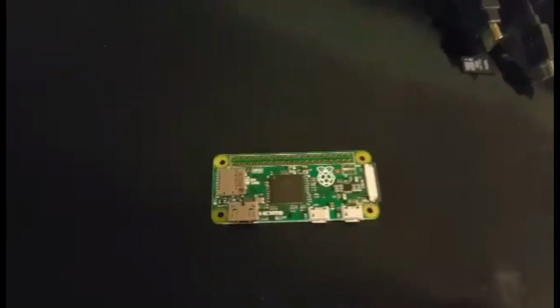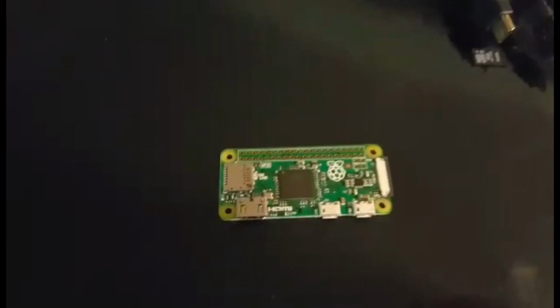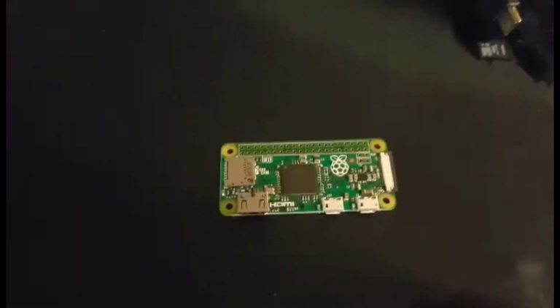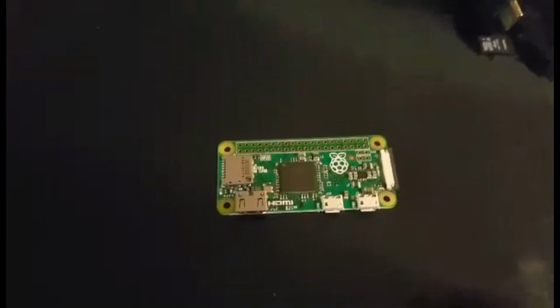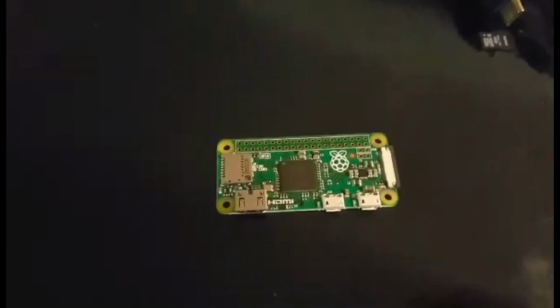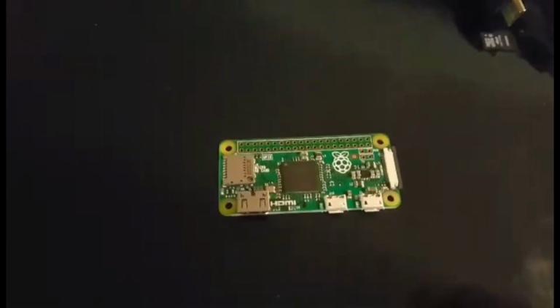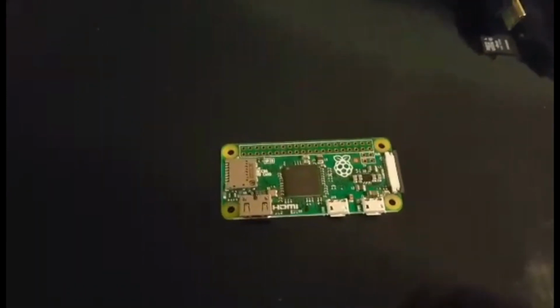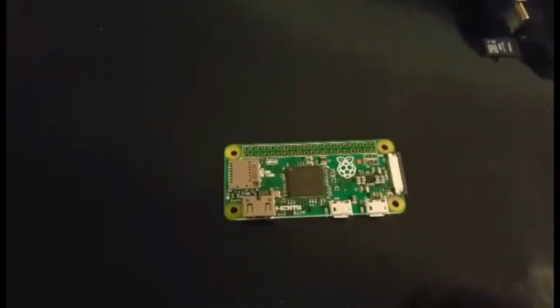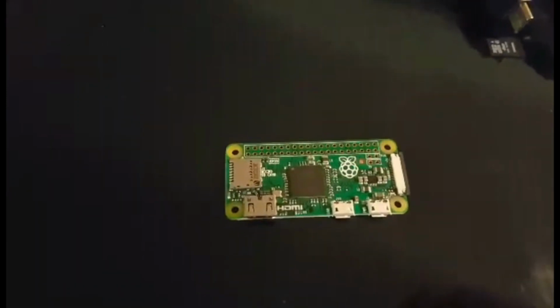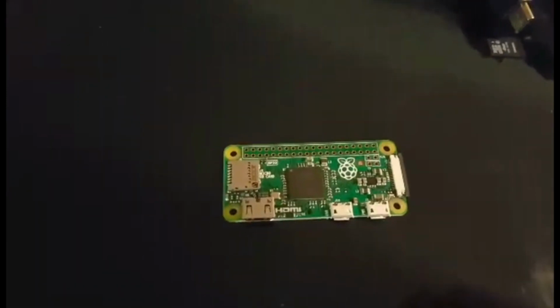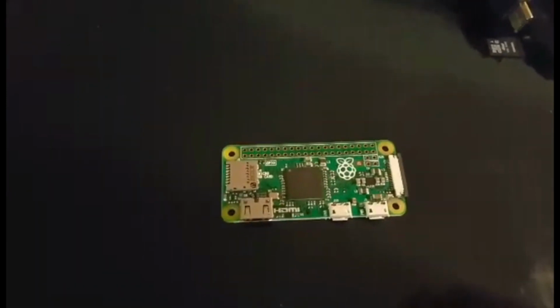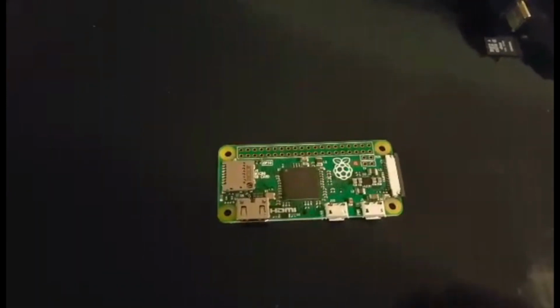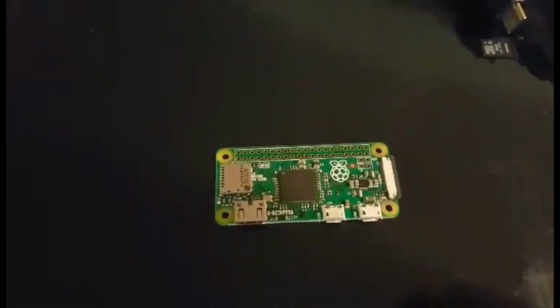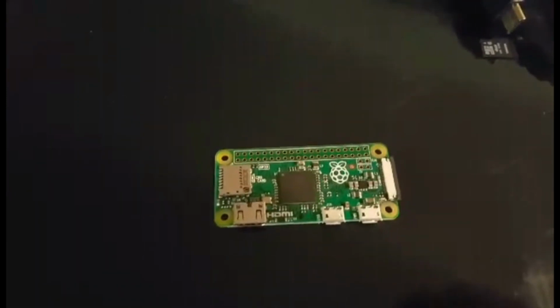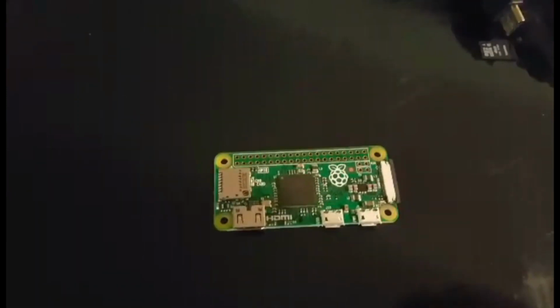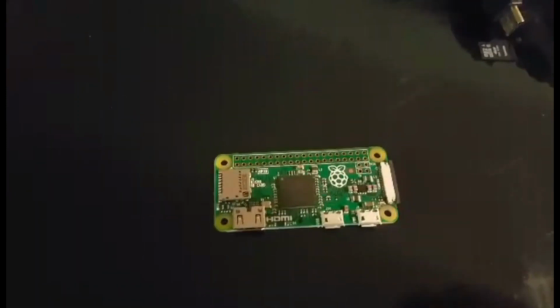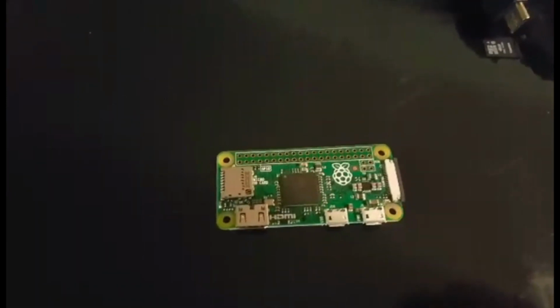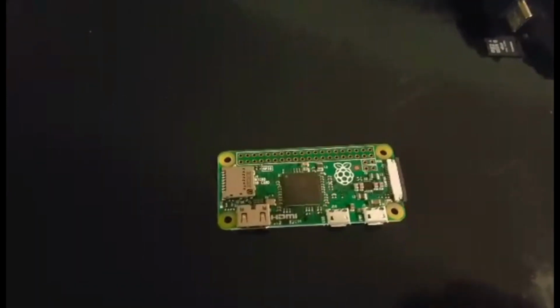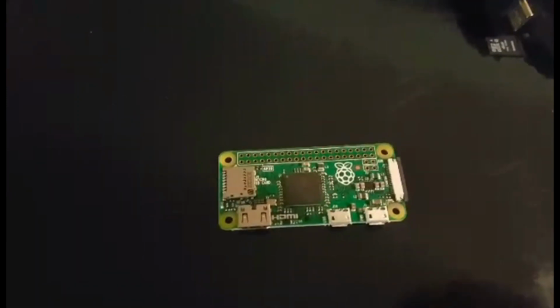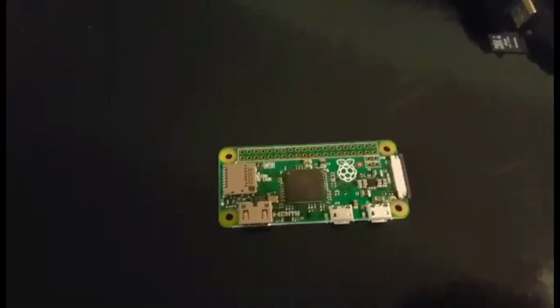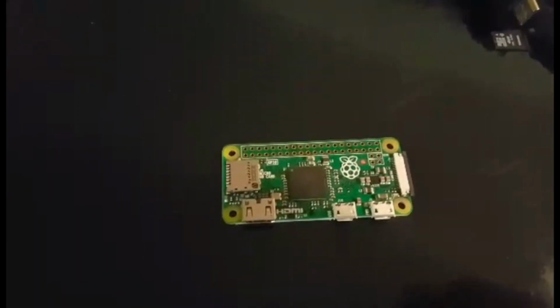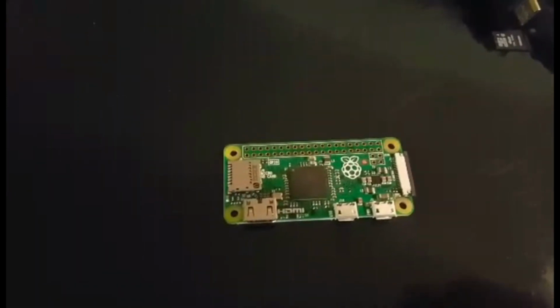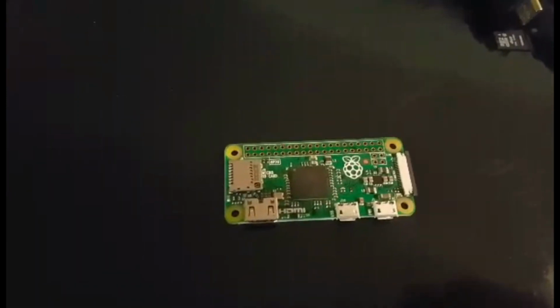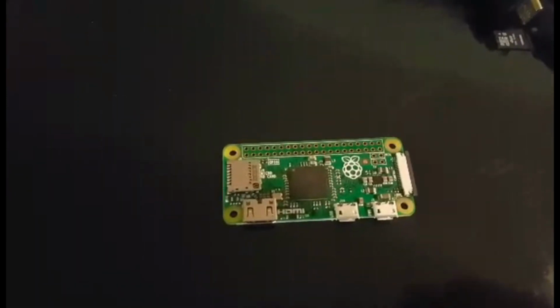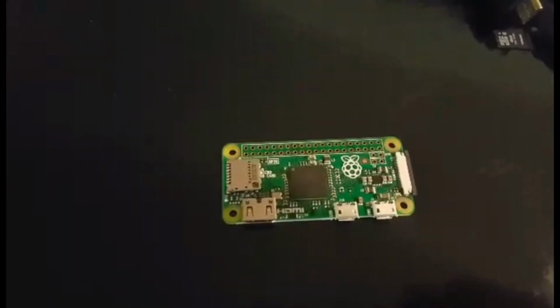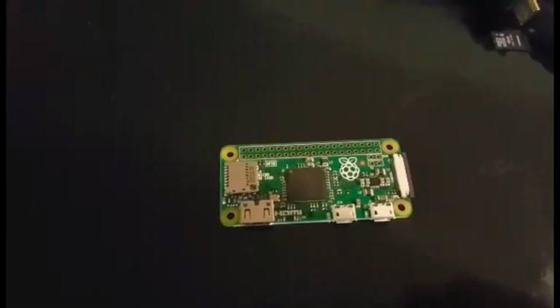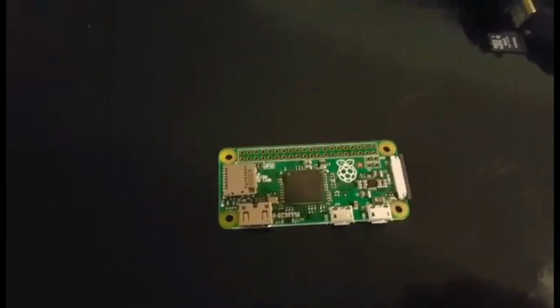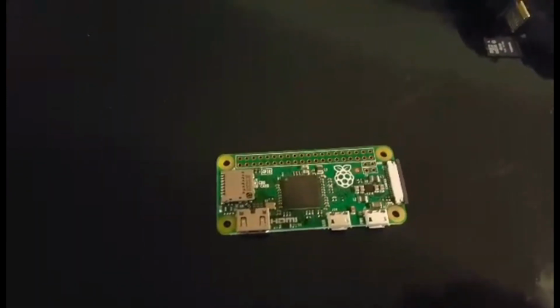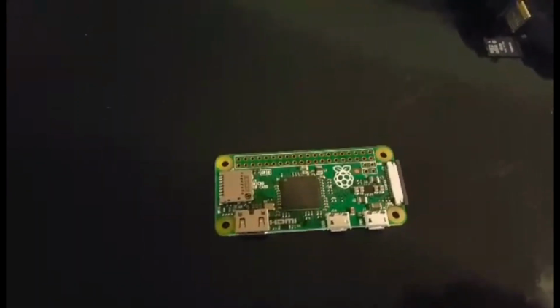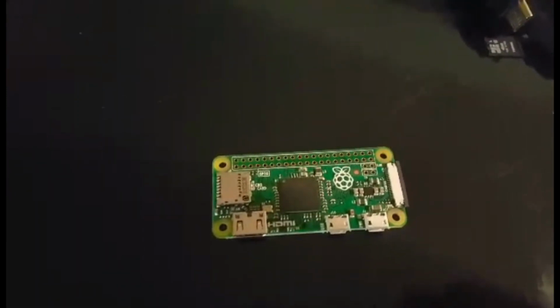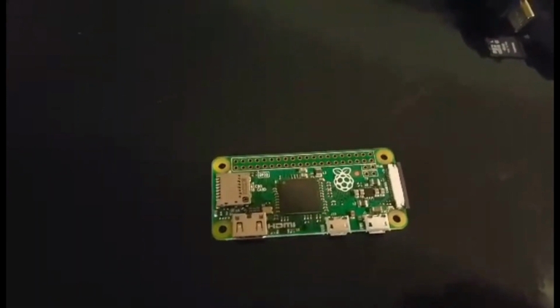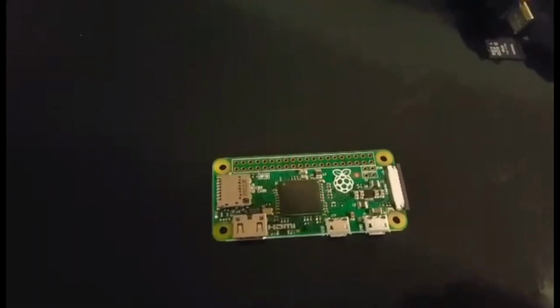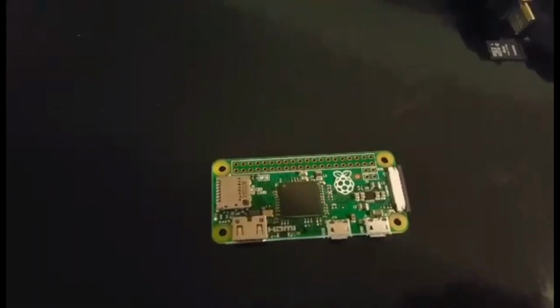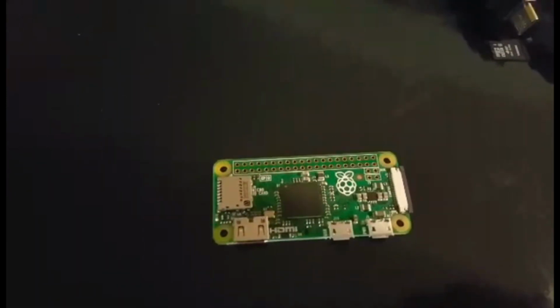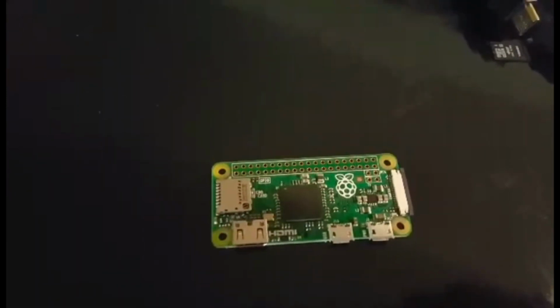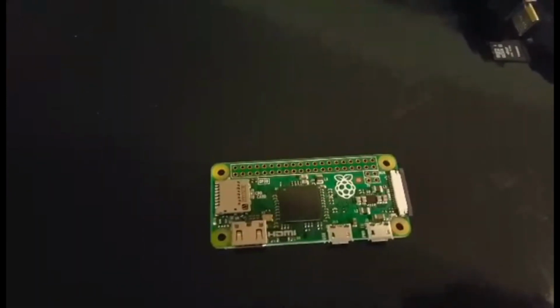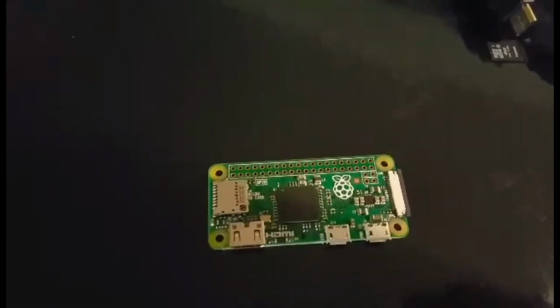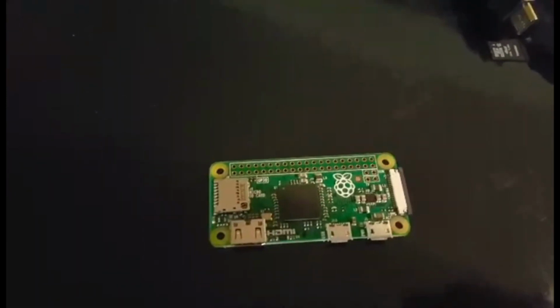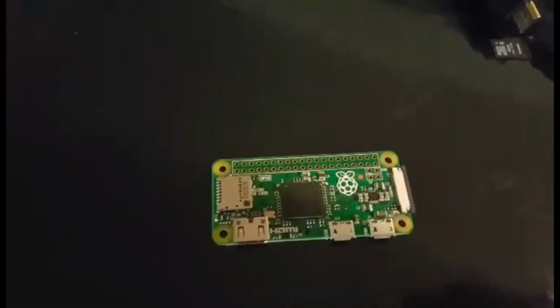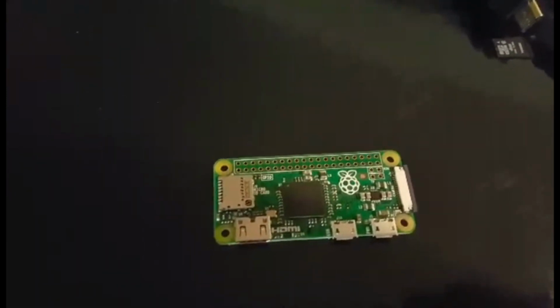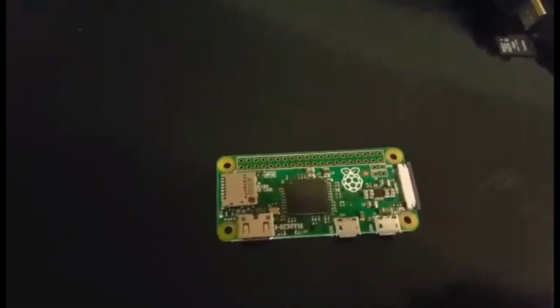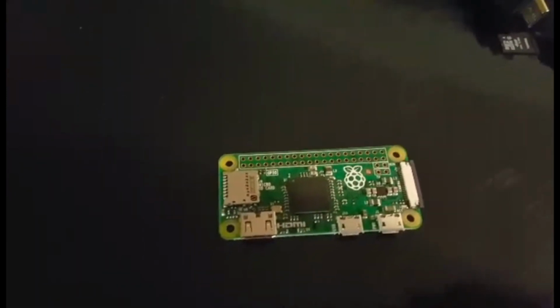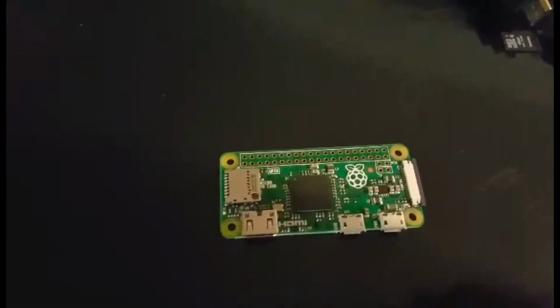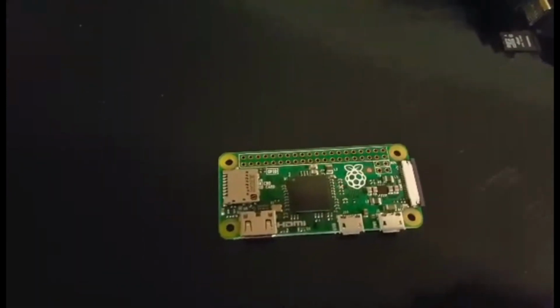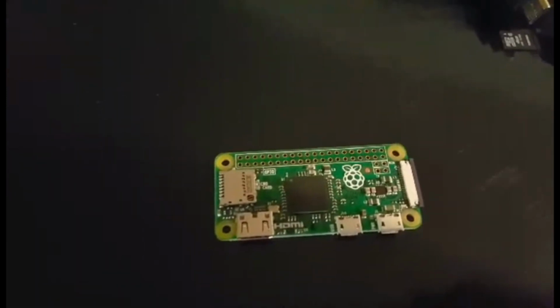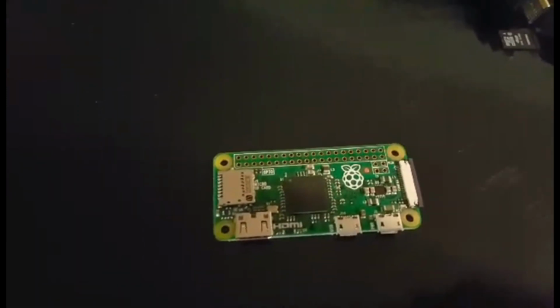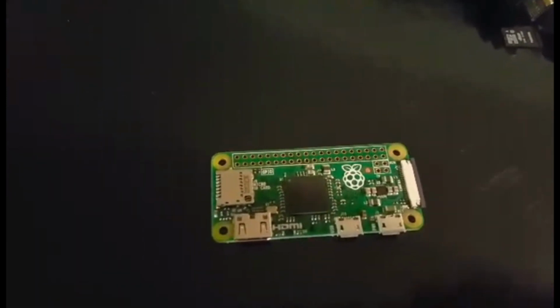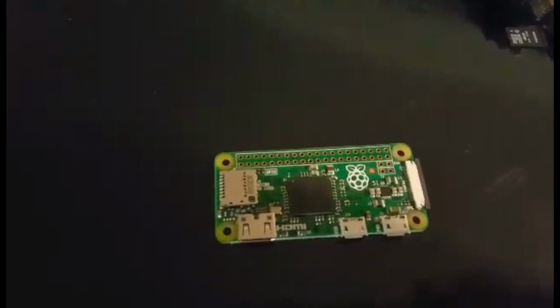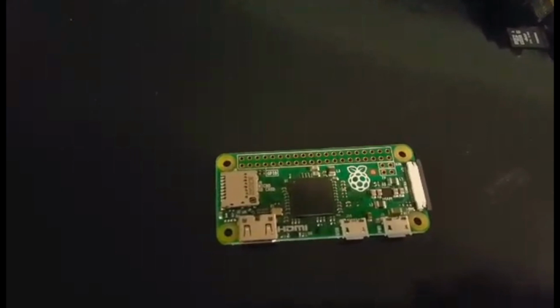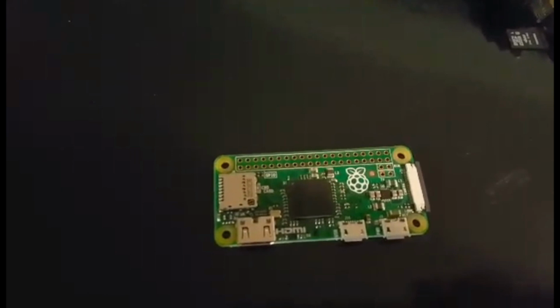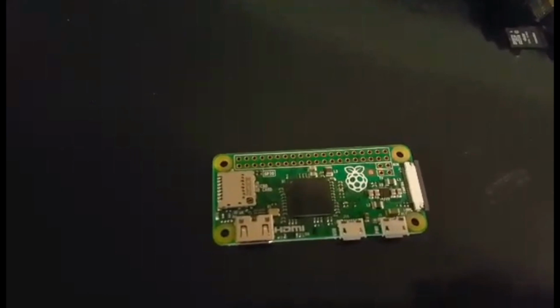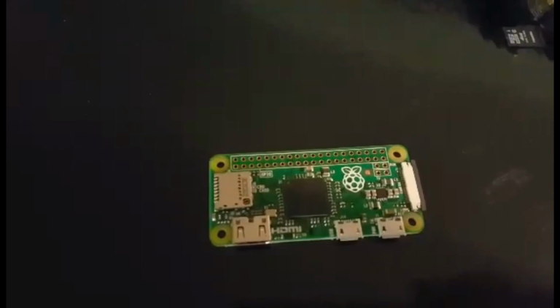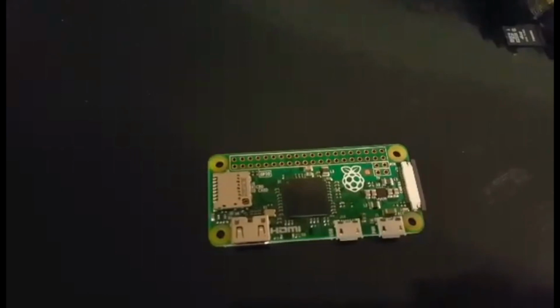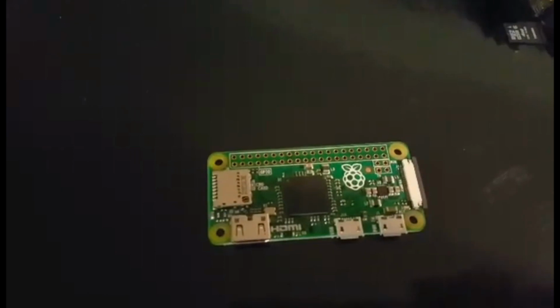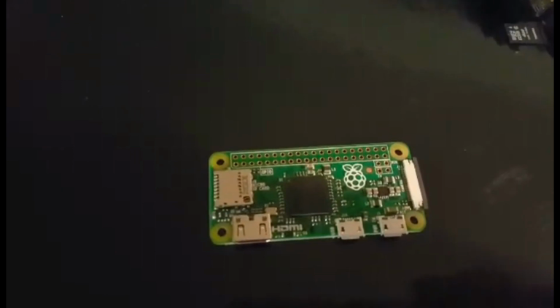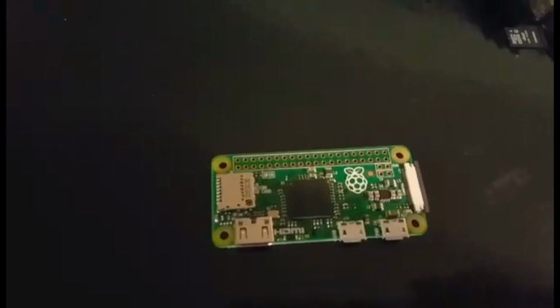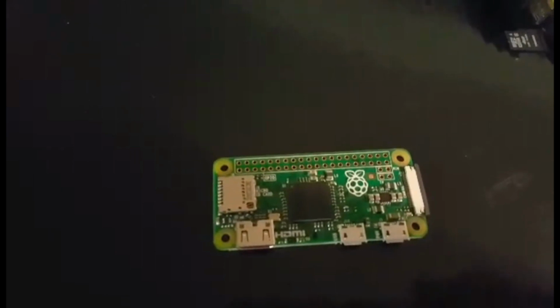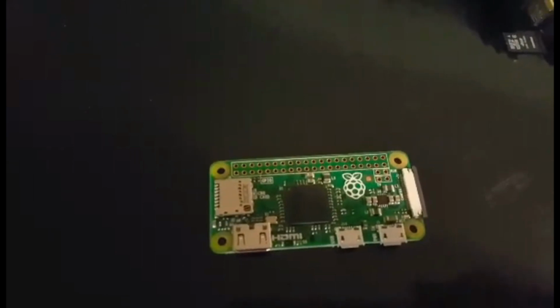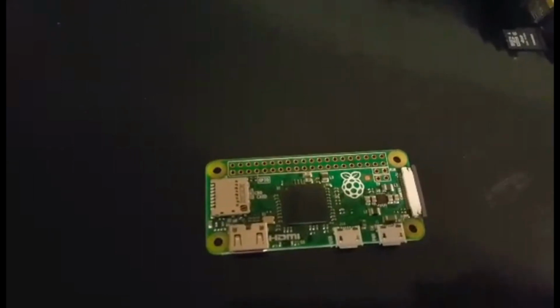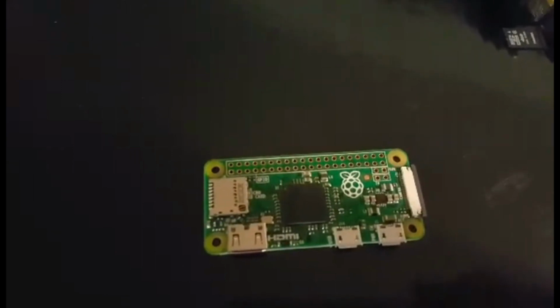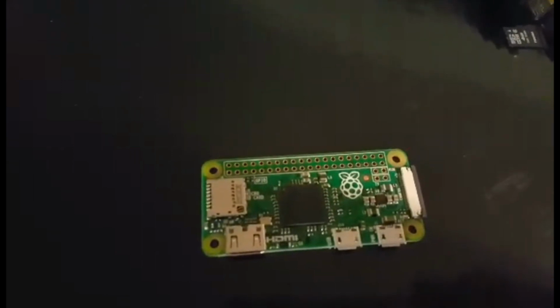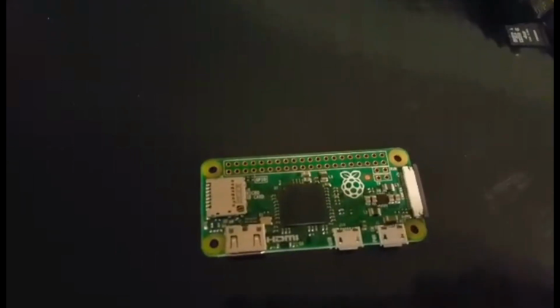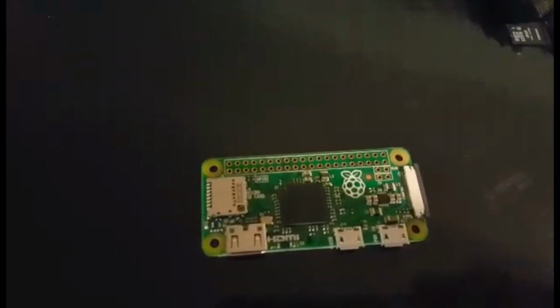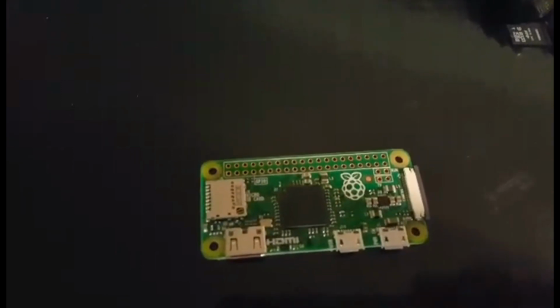Hey guys, welcome back. Today we're going to go through how to install retro emulators on your Raspberry Pi. It's super simple.